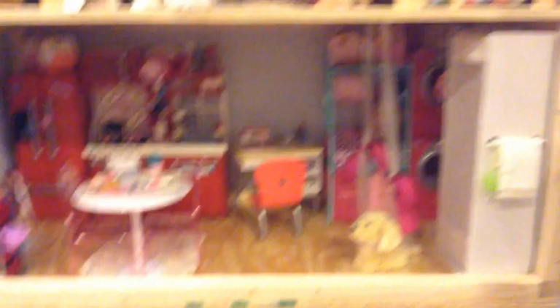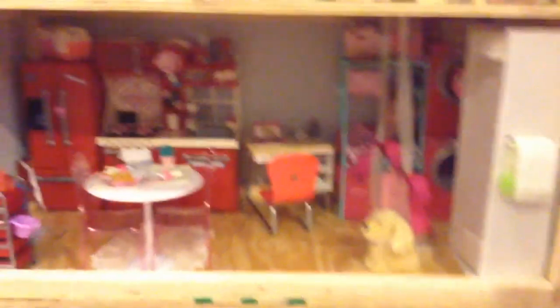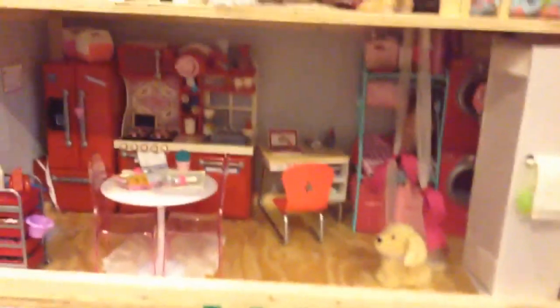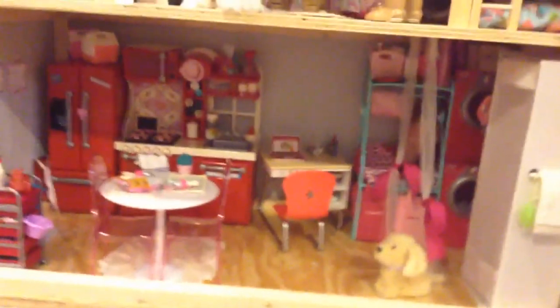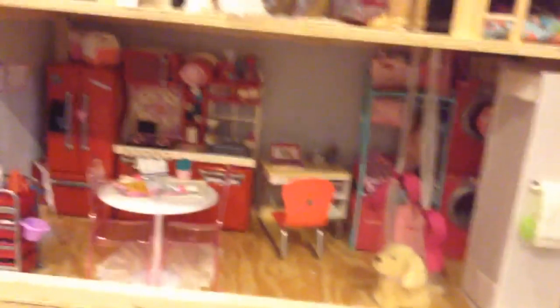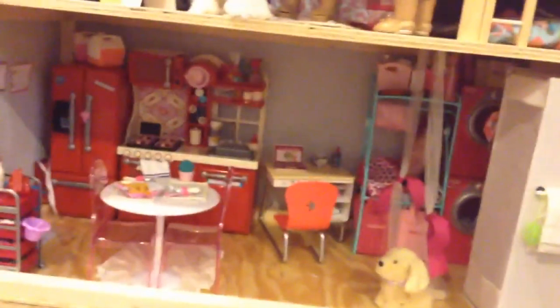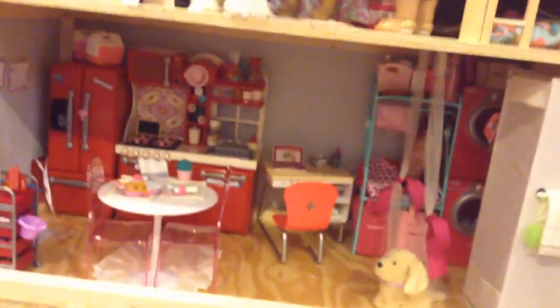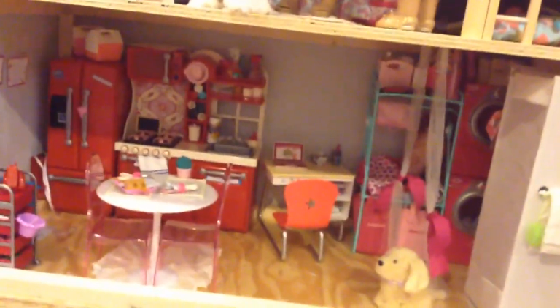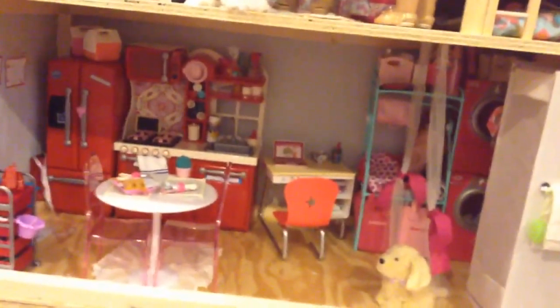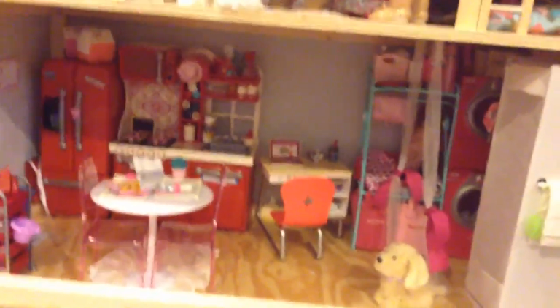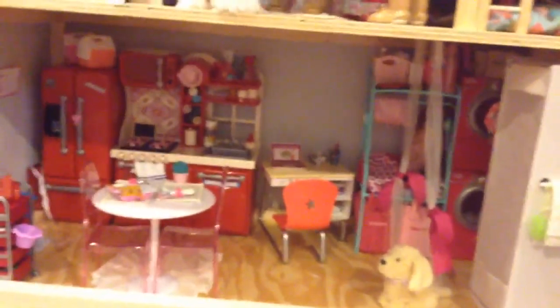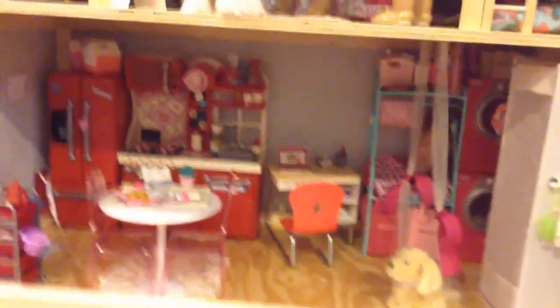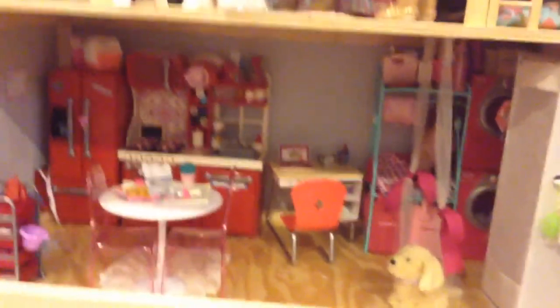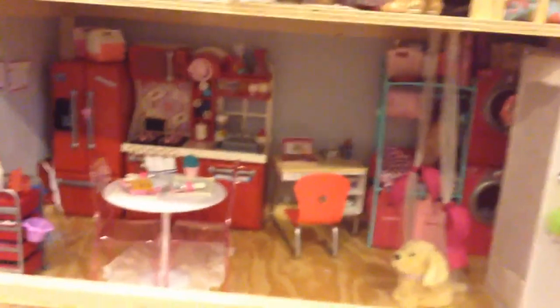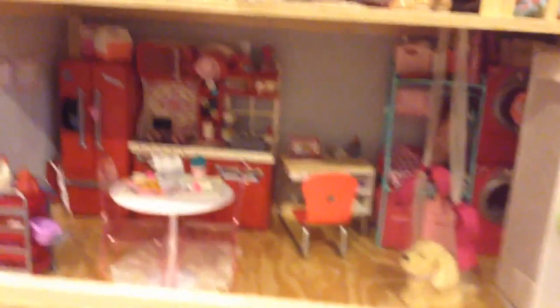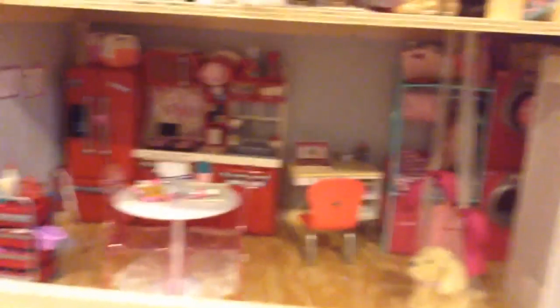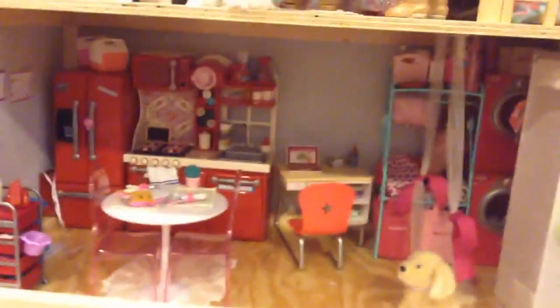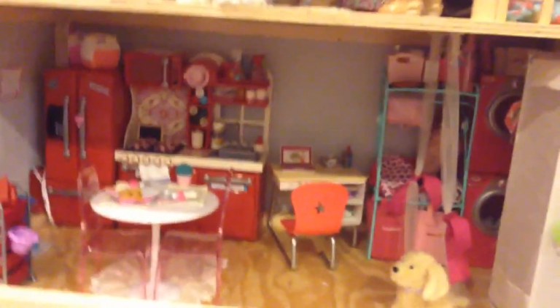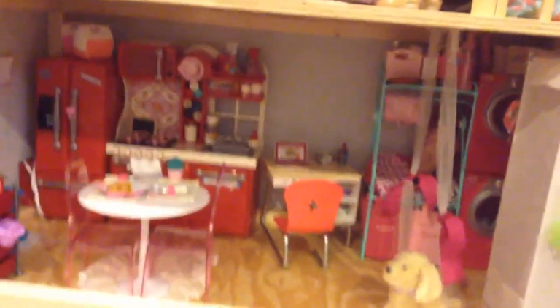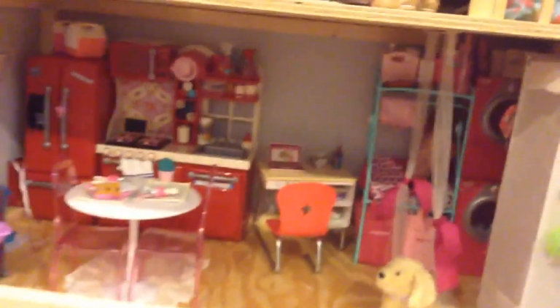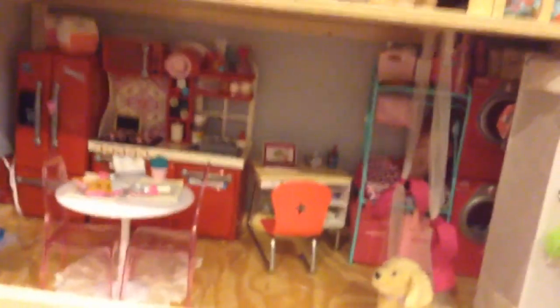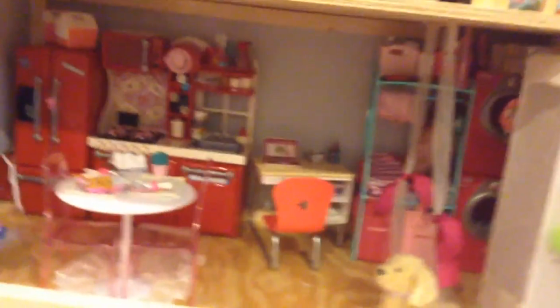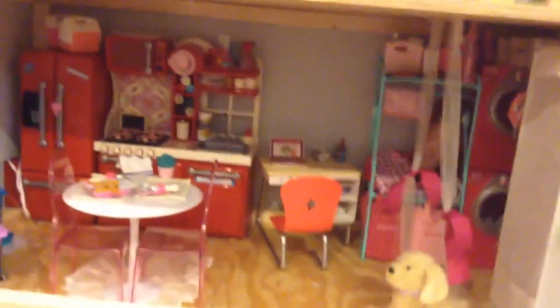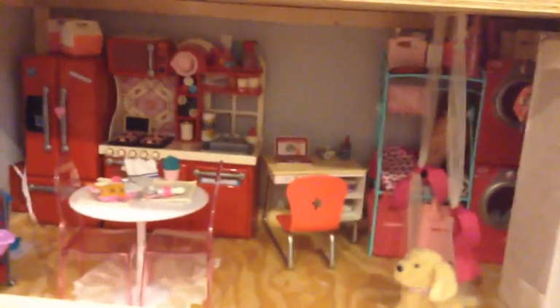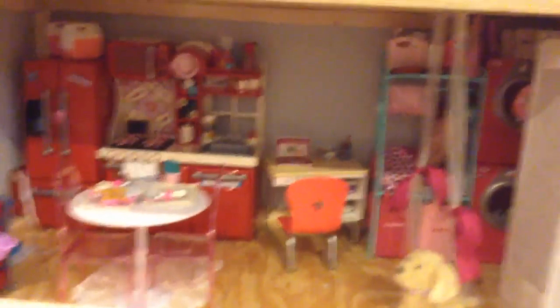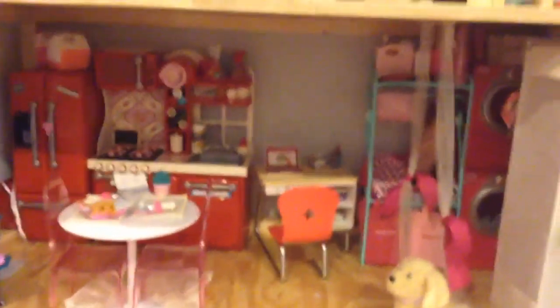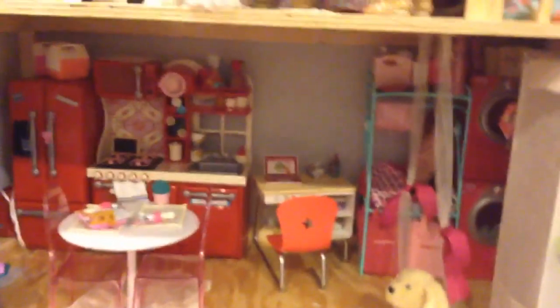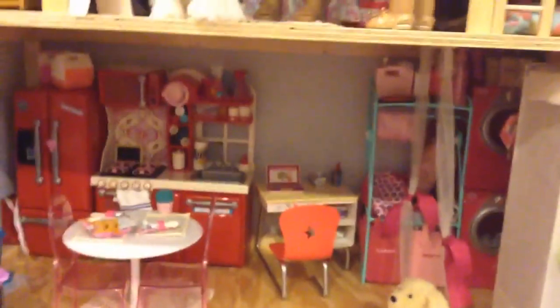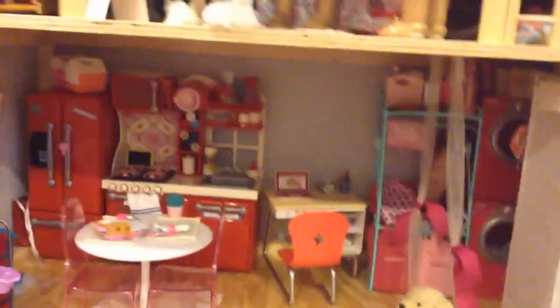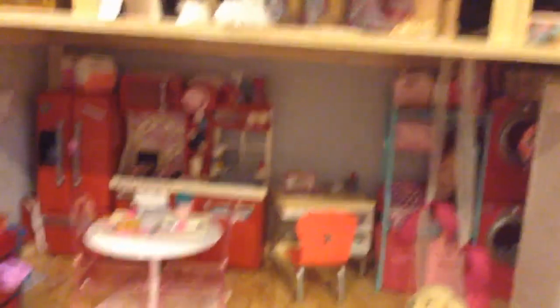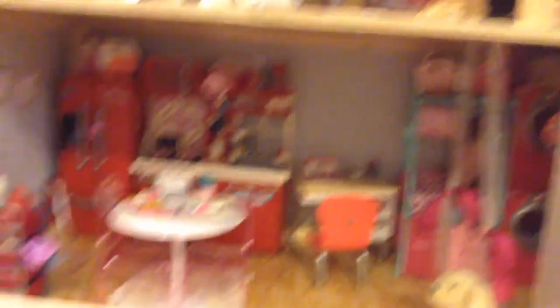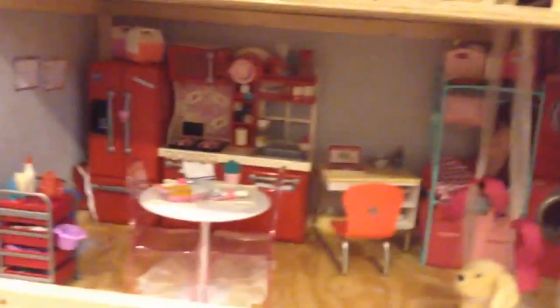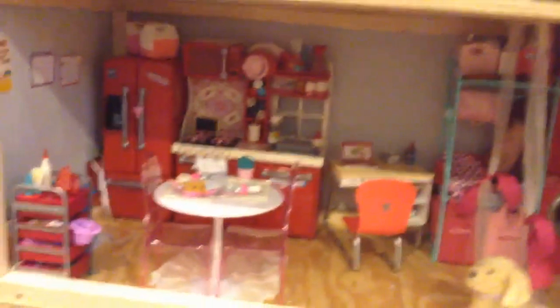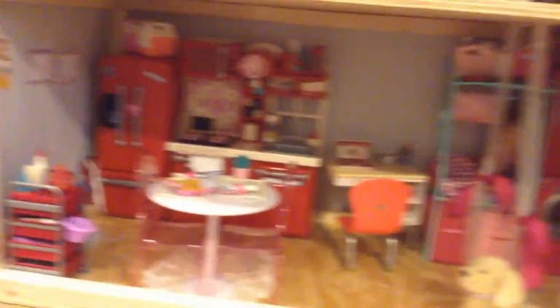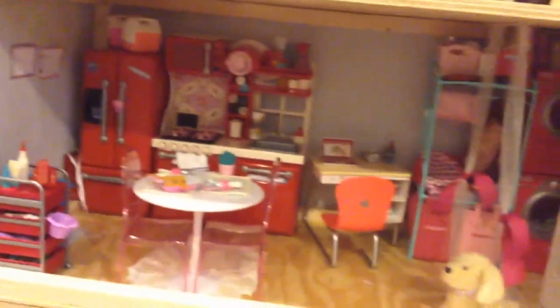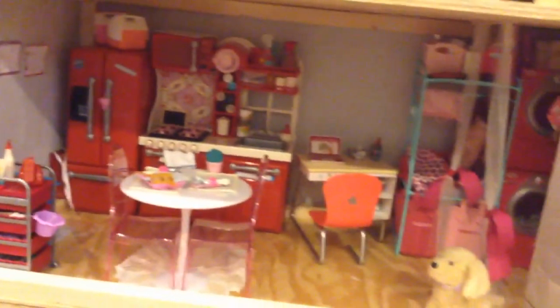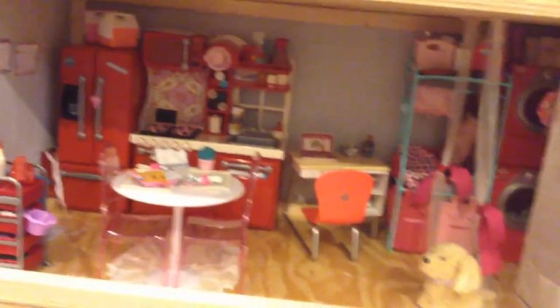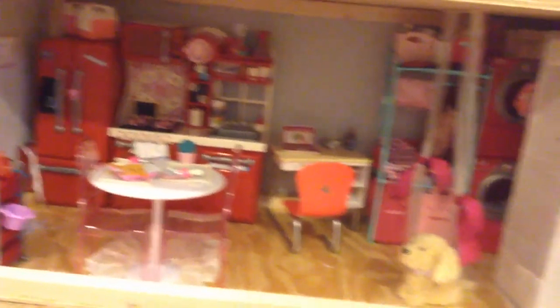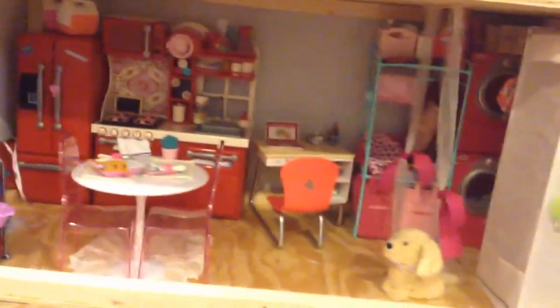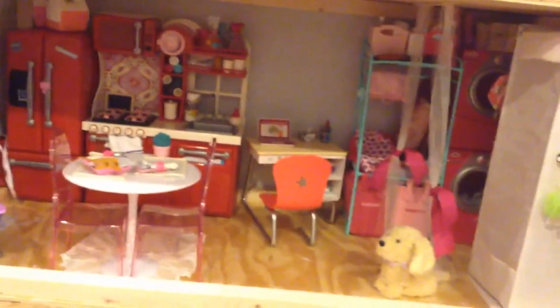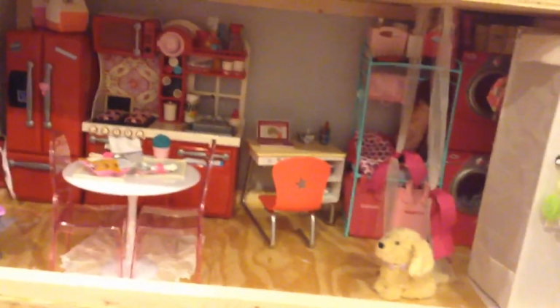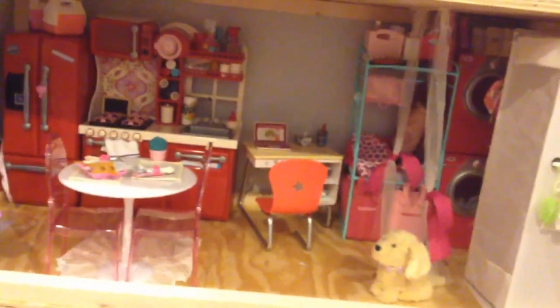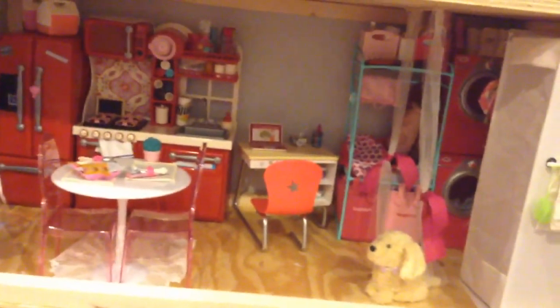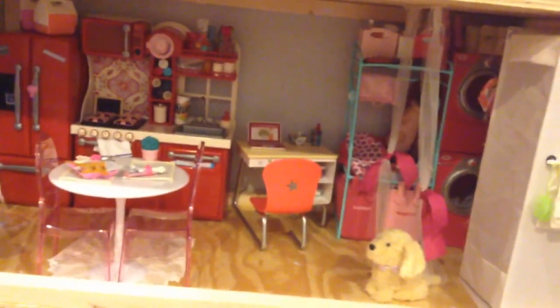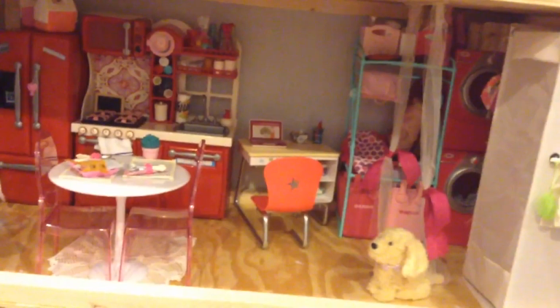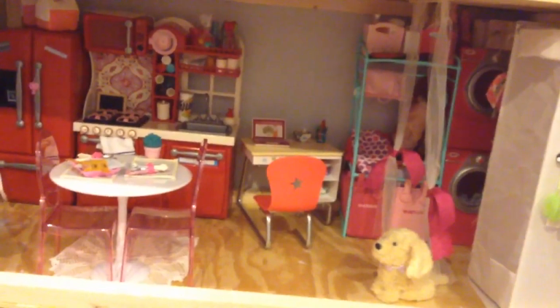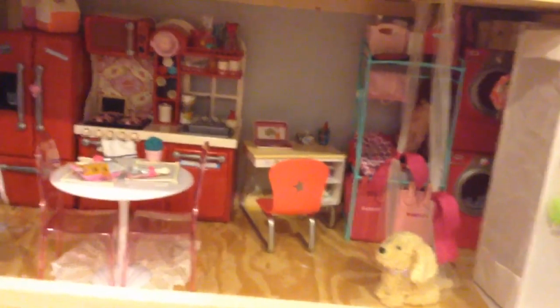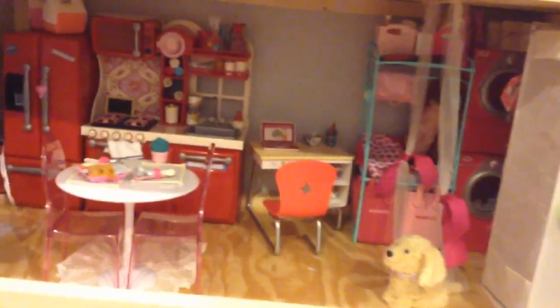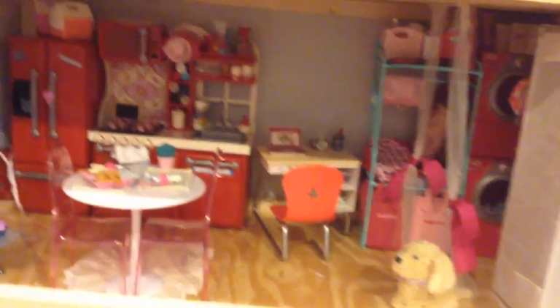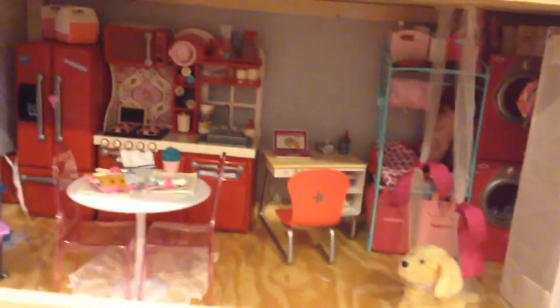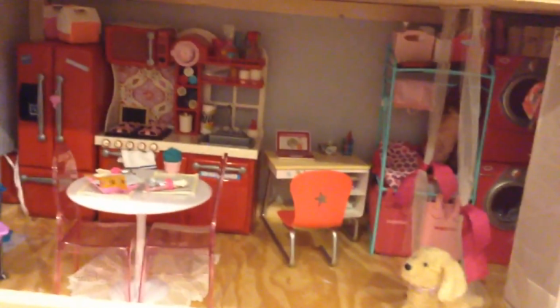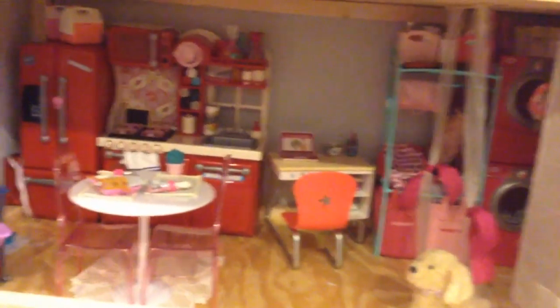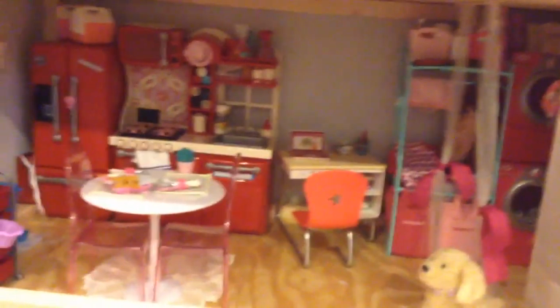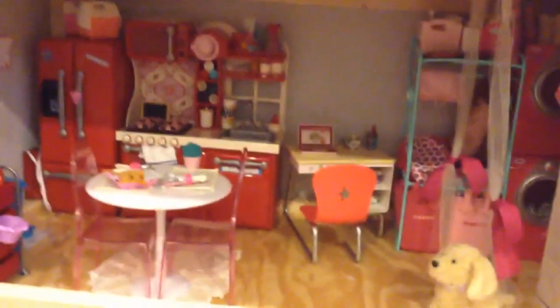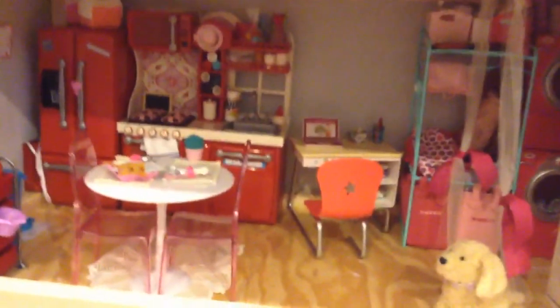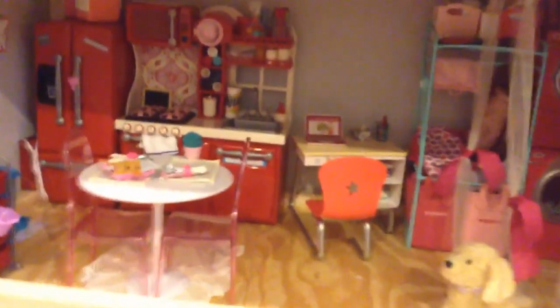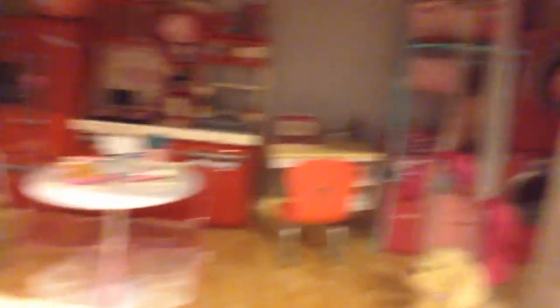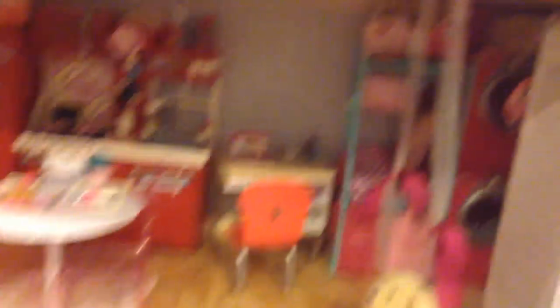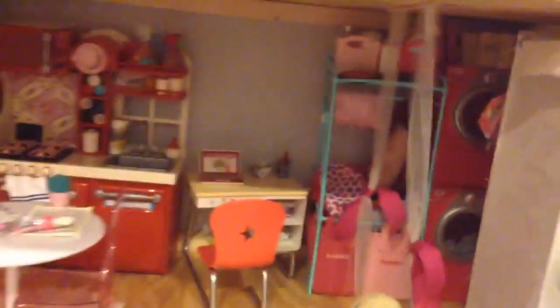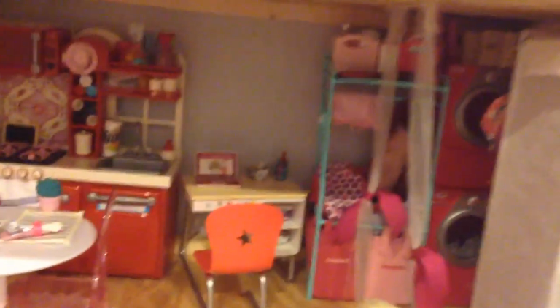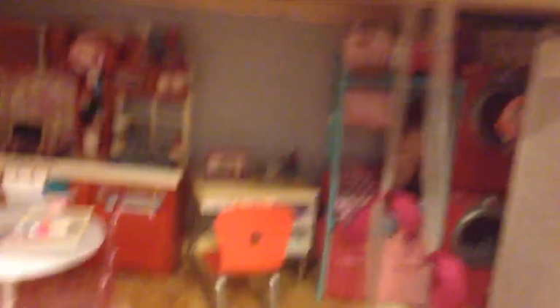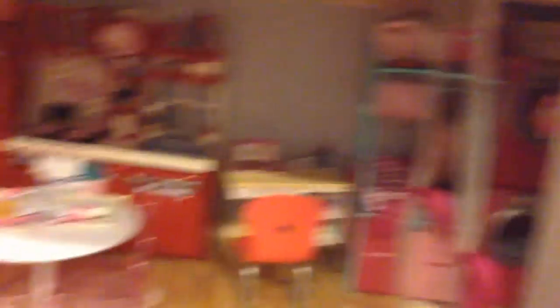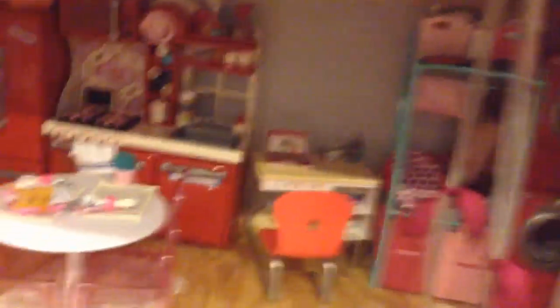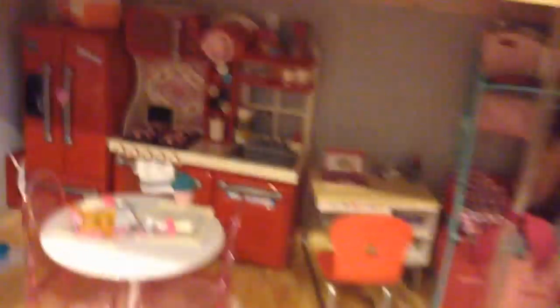Hi everyone, this is PurplePancakeDolls here and I'm going to be doing an American Girl House Tour Part 1, the first floor.